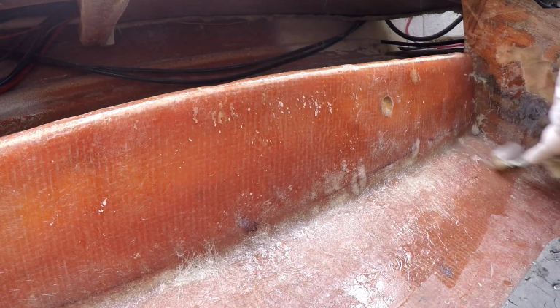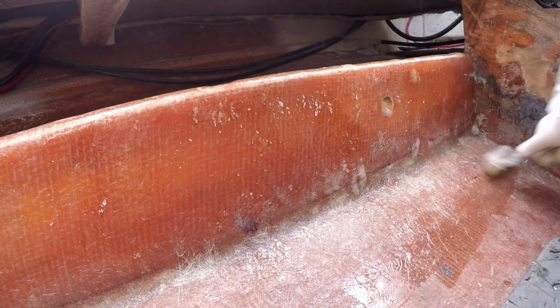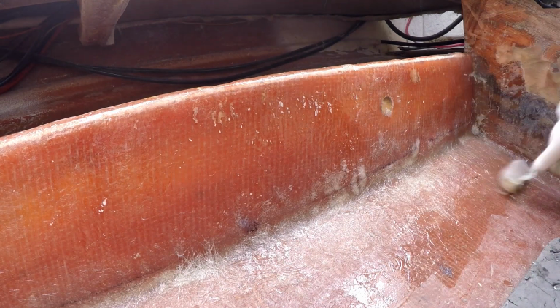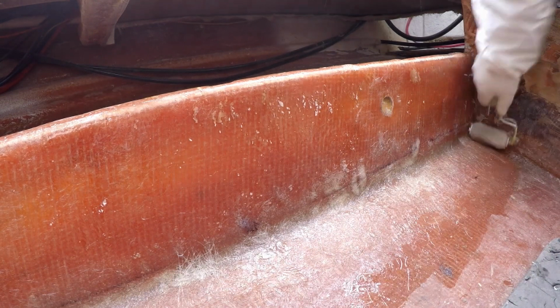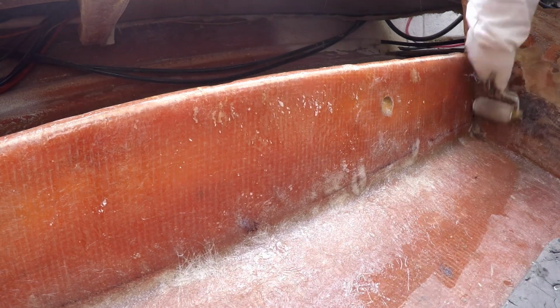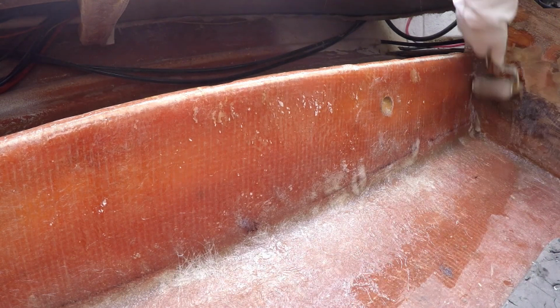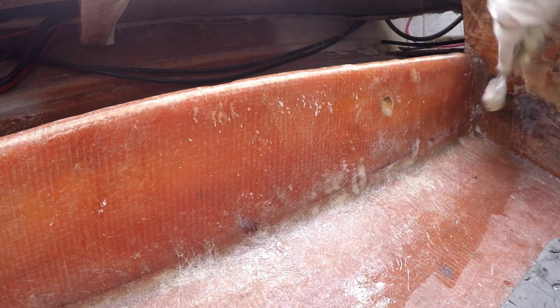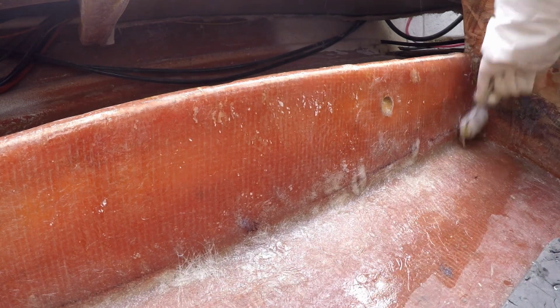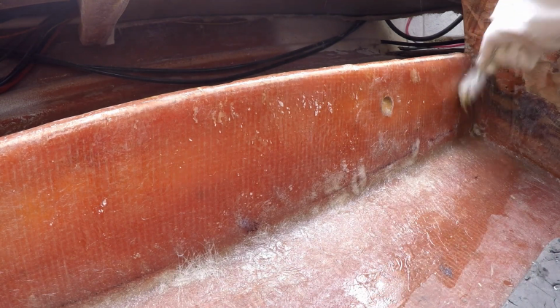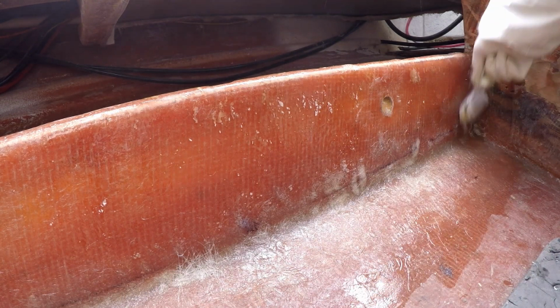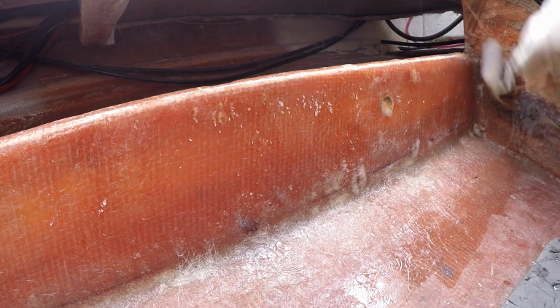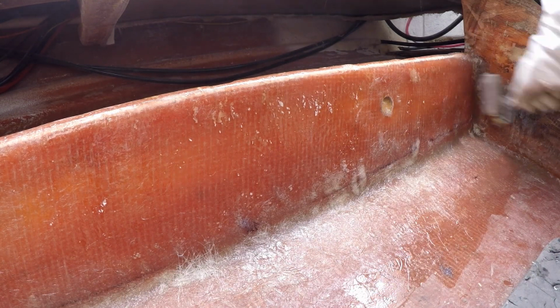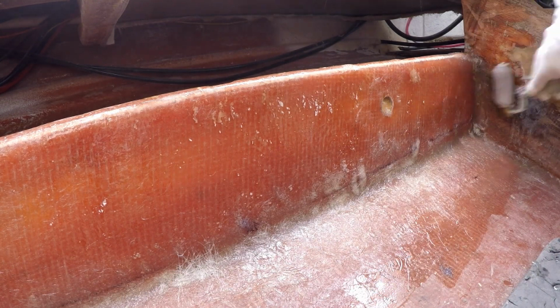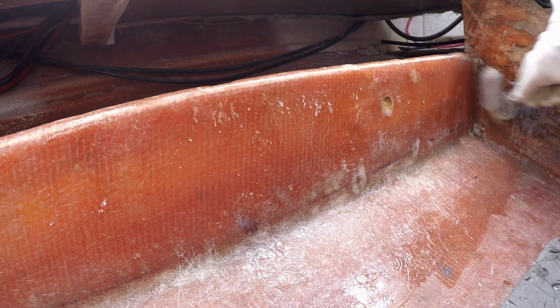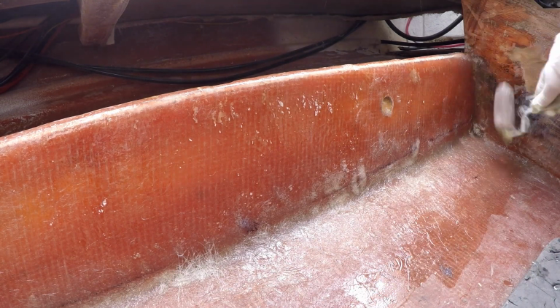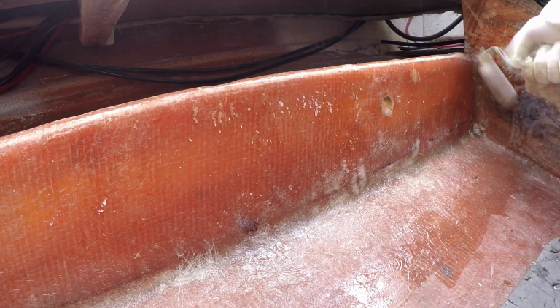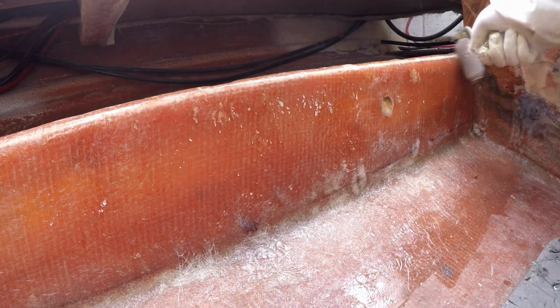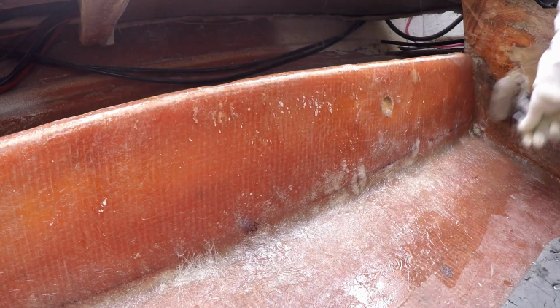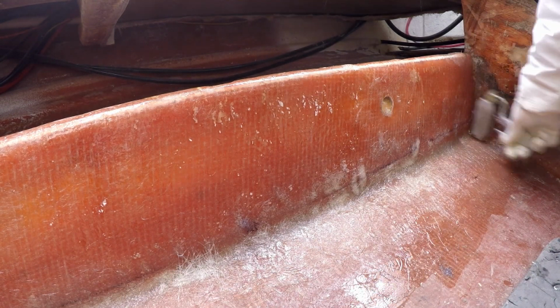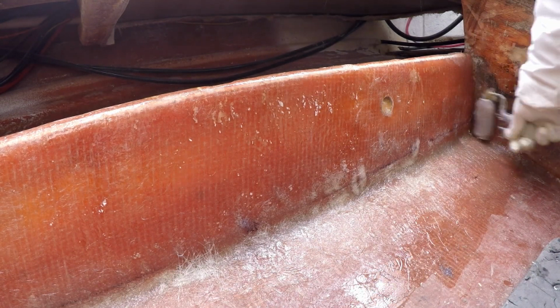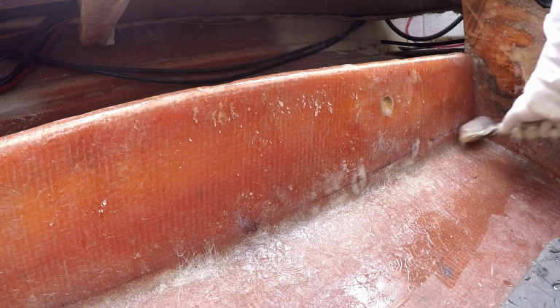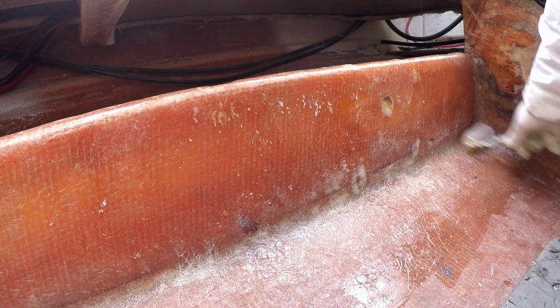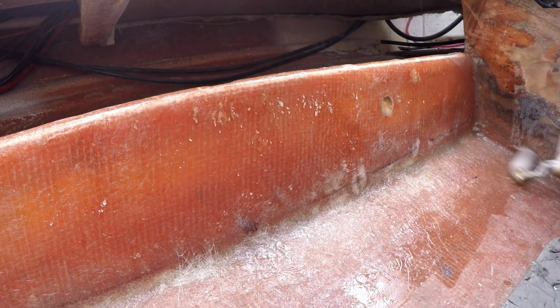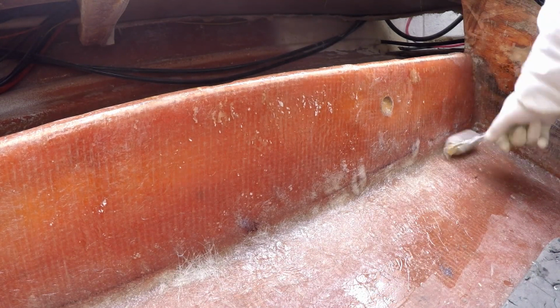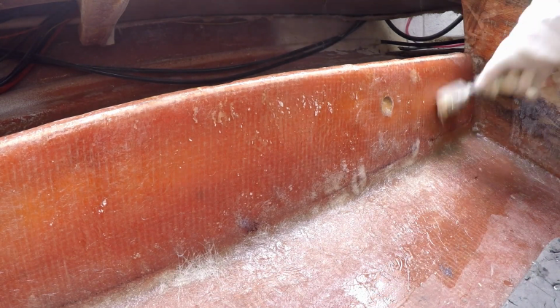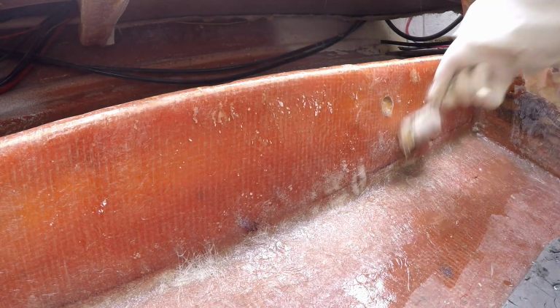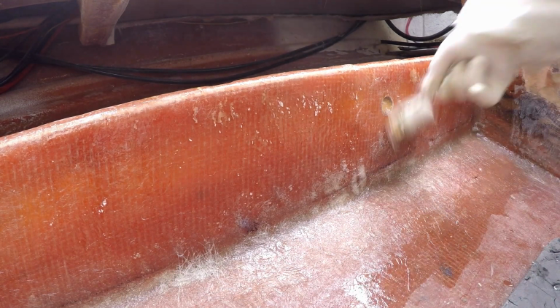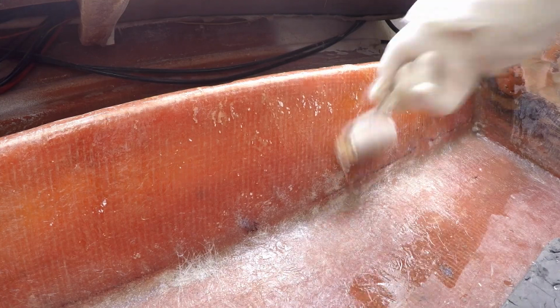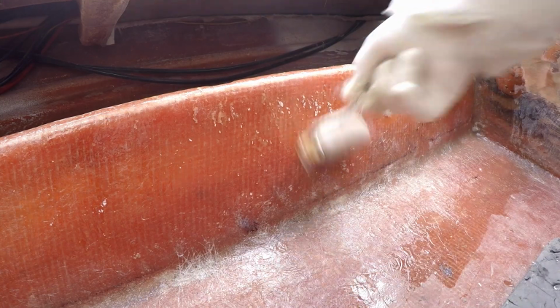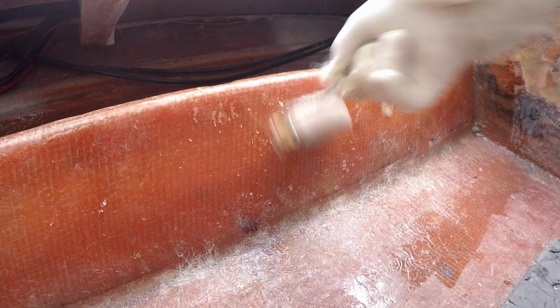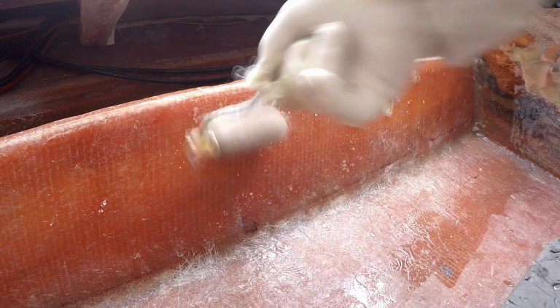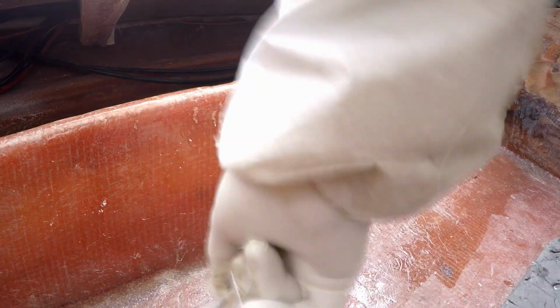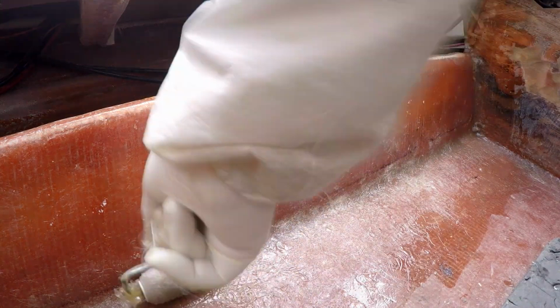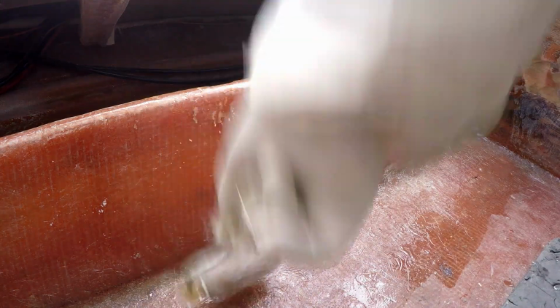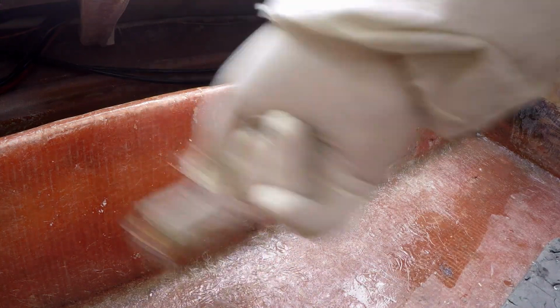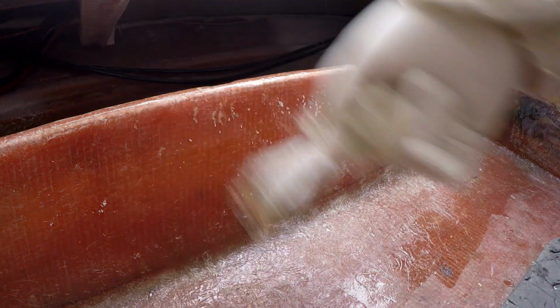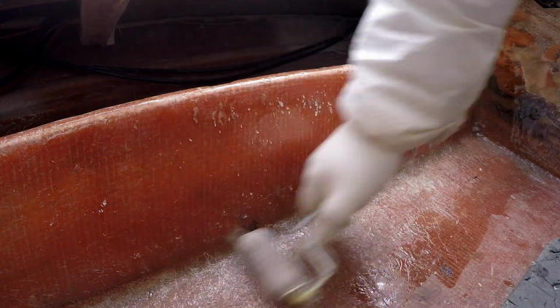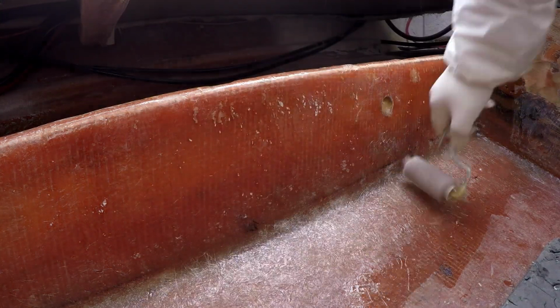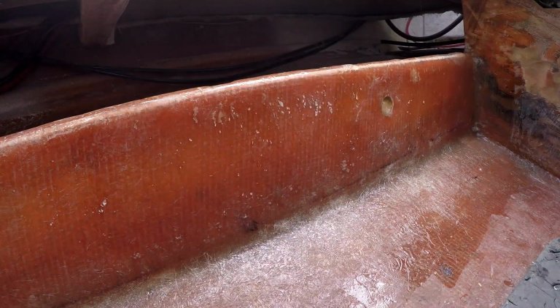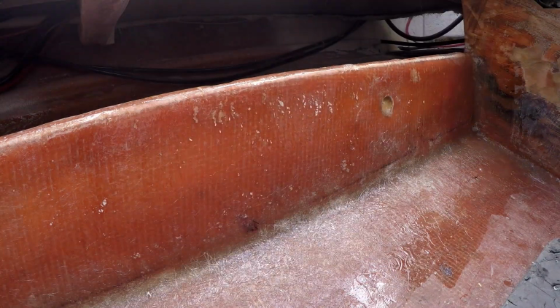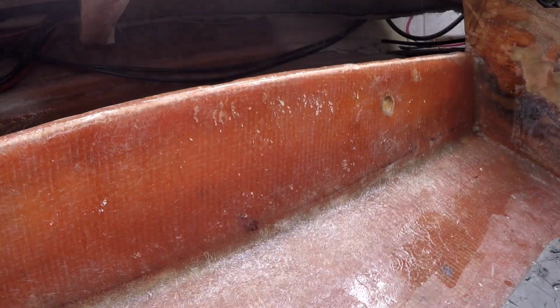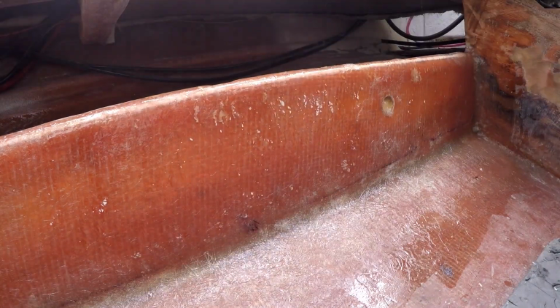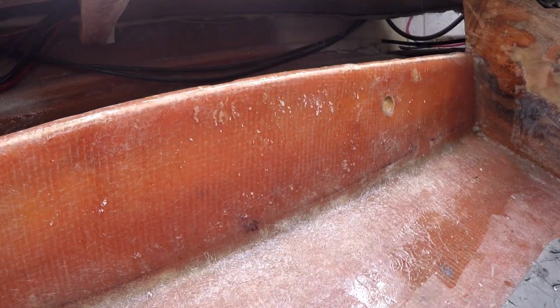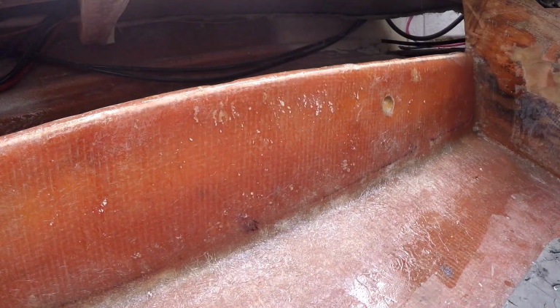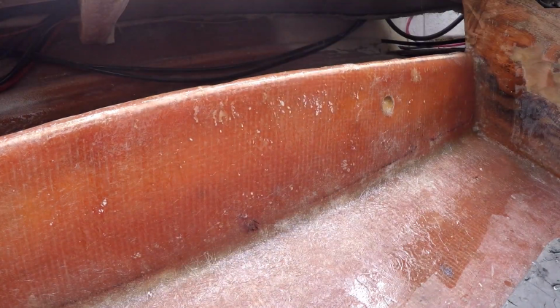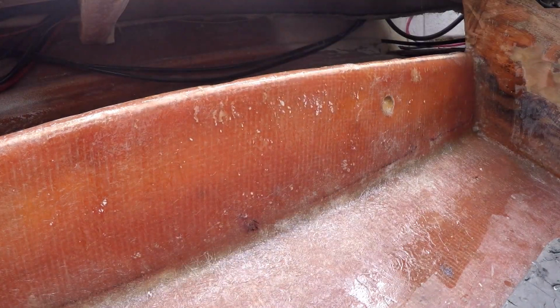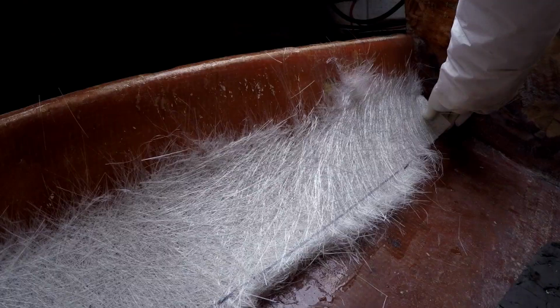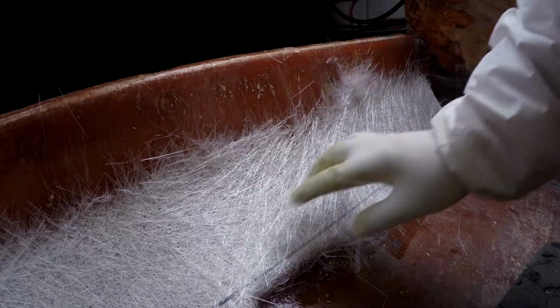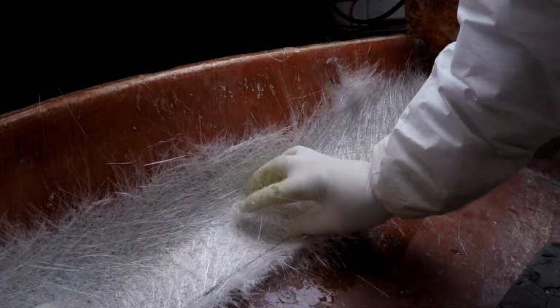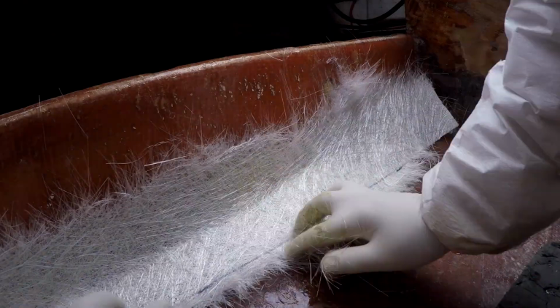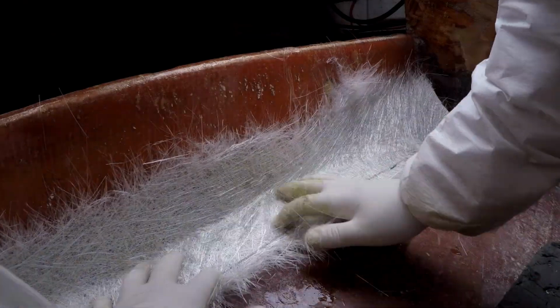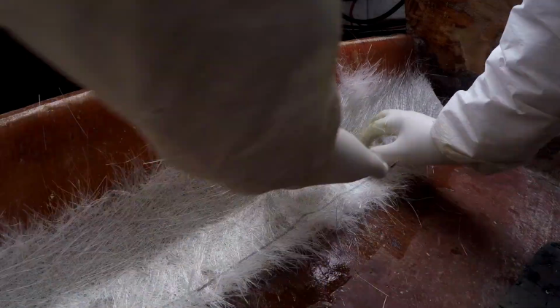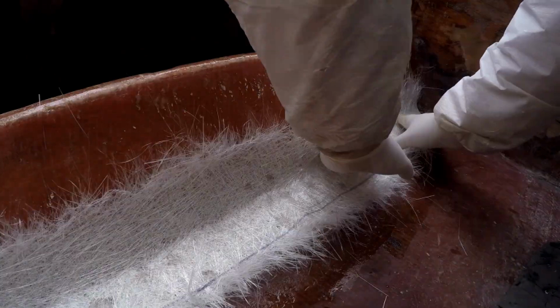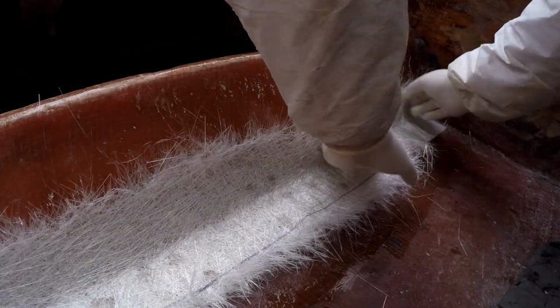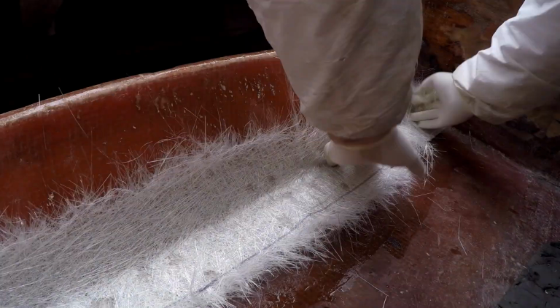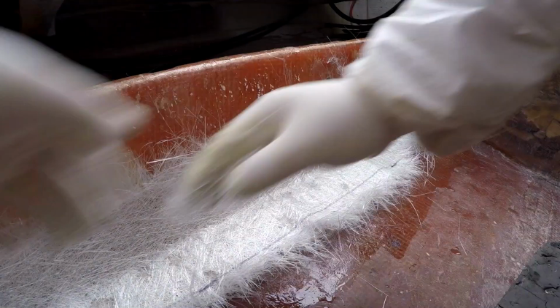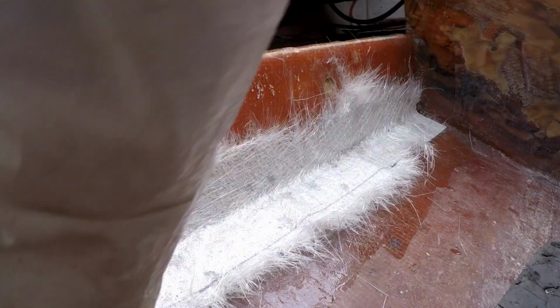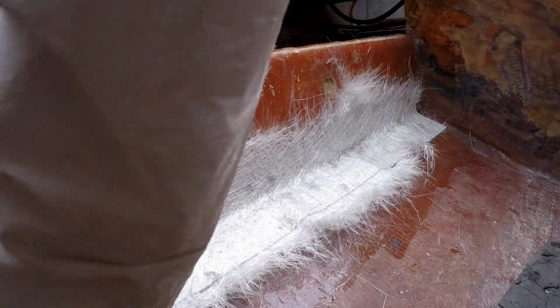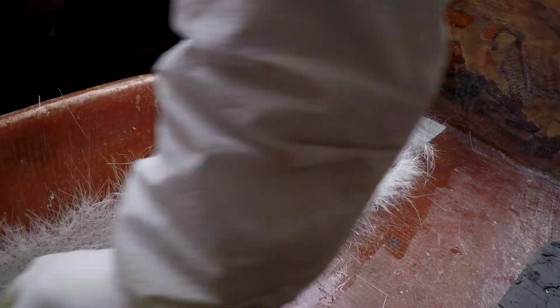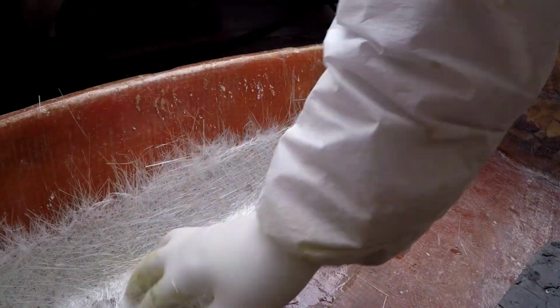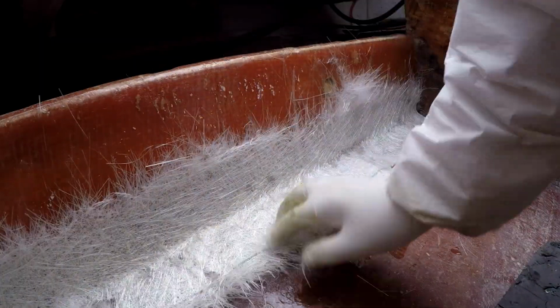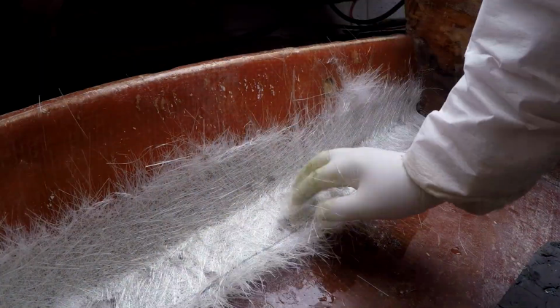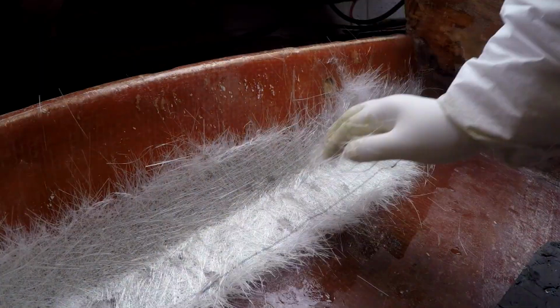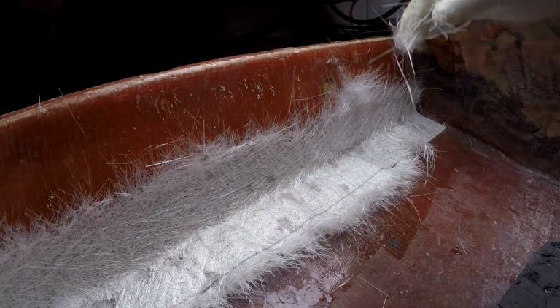The 3-inch roller holds resin quite well and seems to match the radius, which proves to be an advantage in the future.